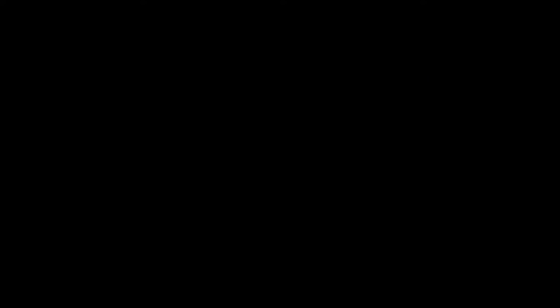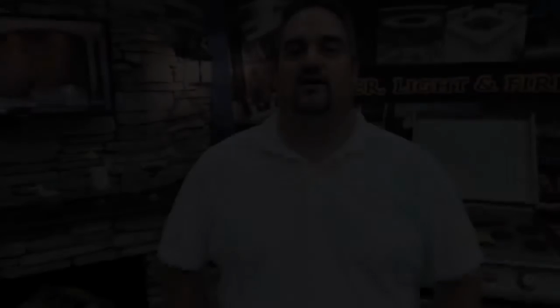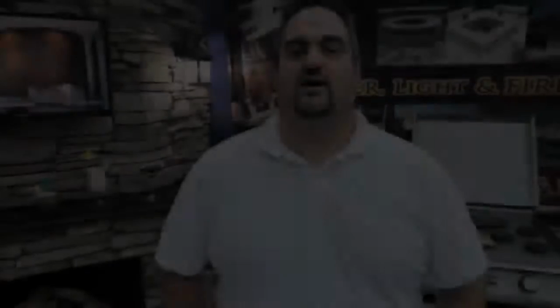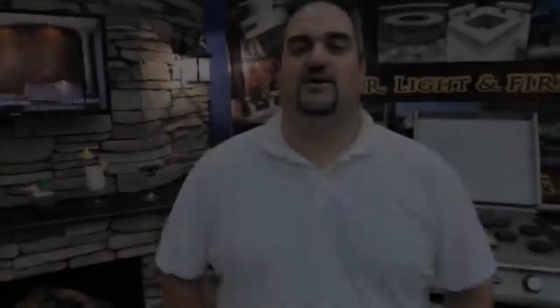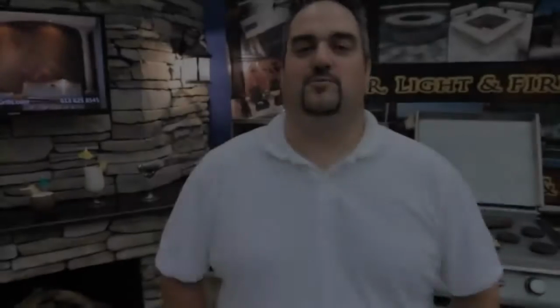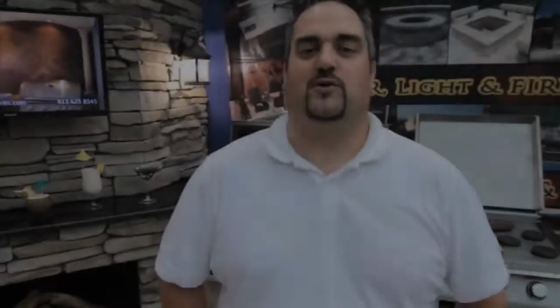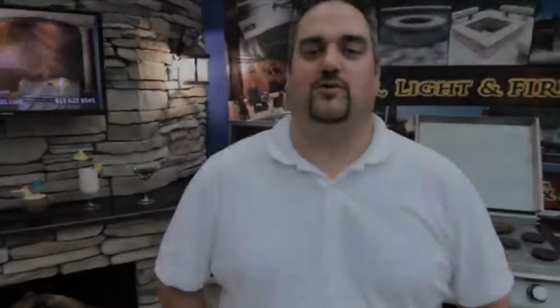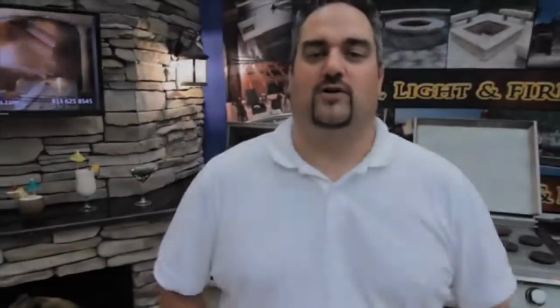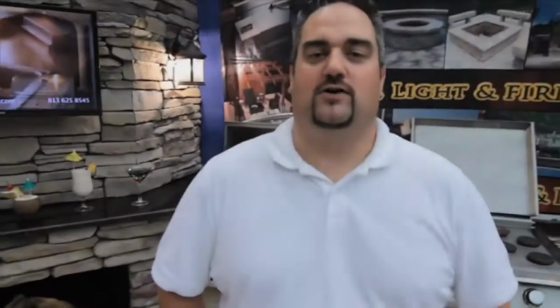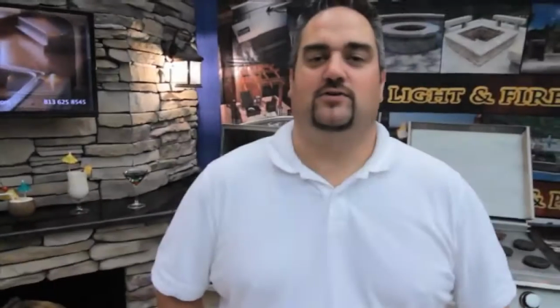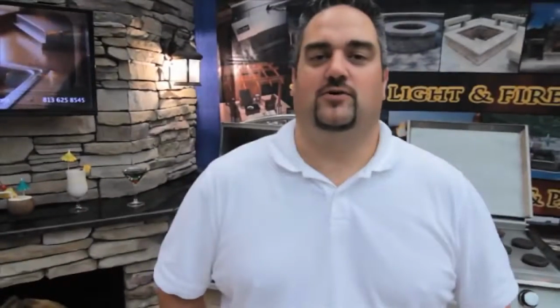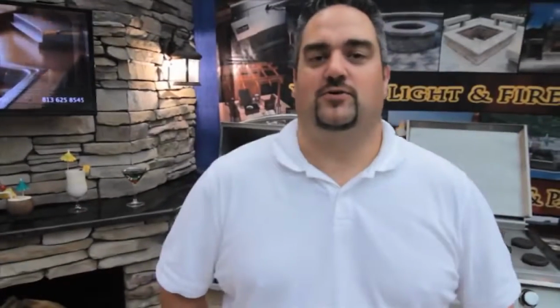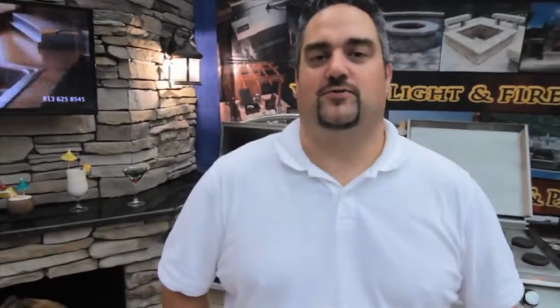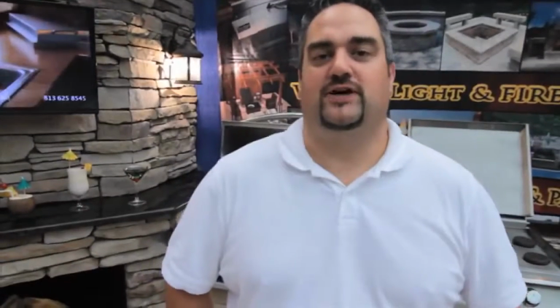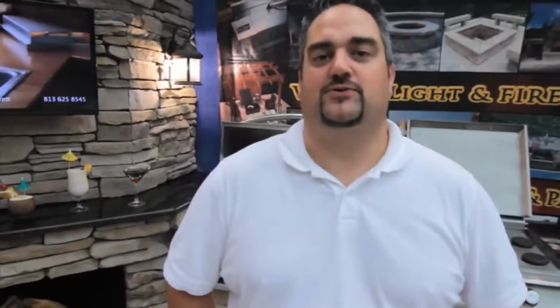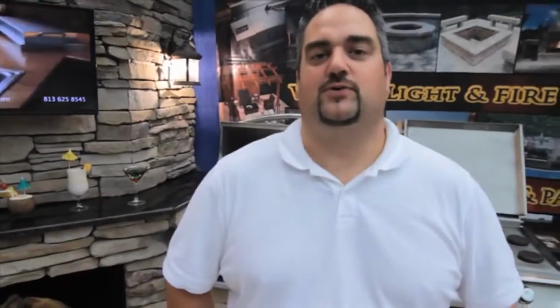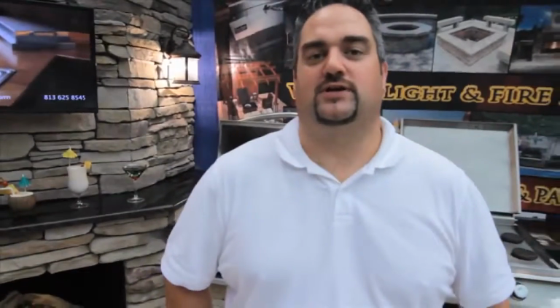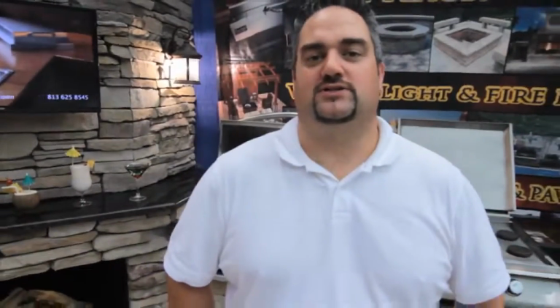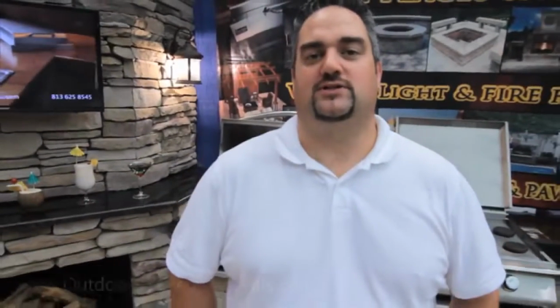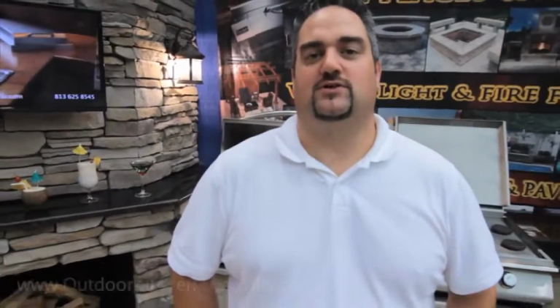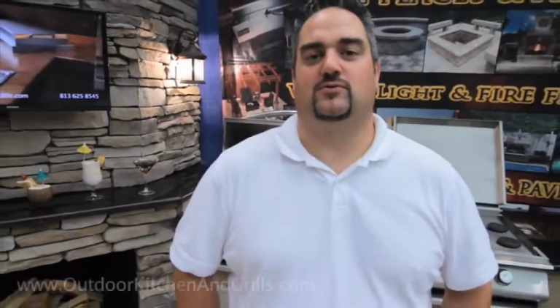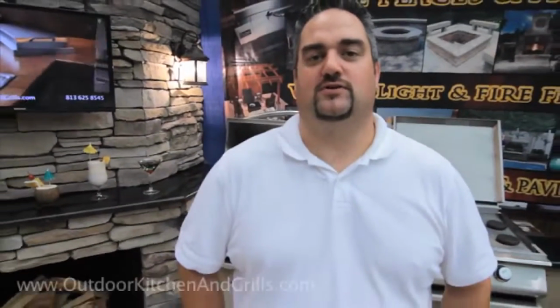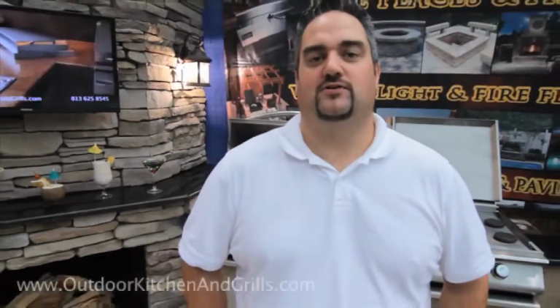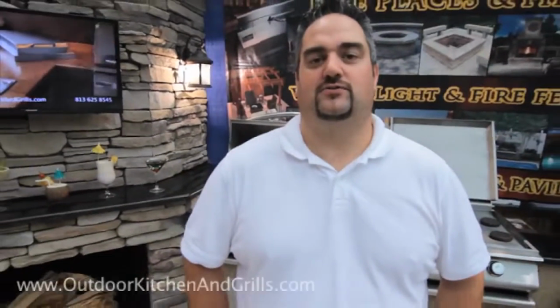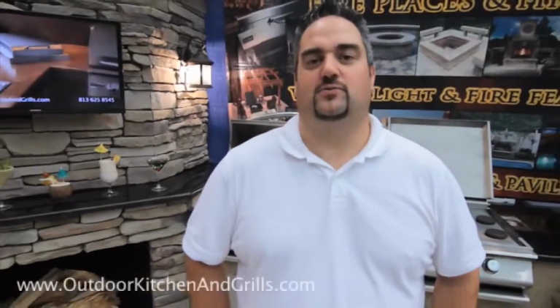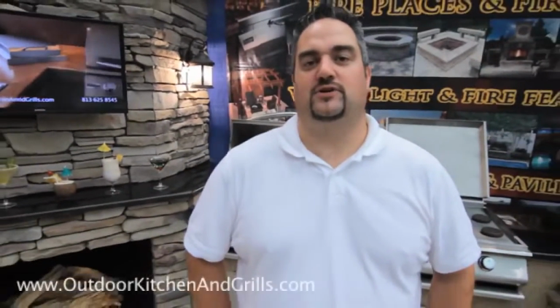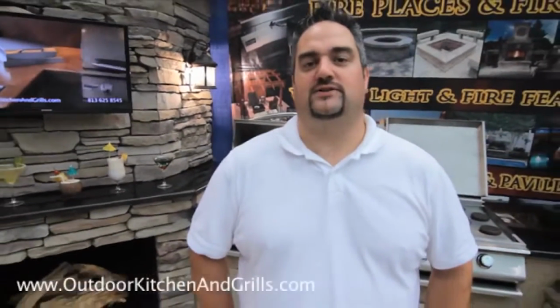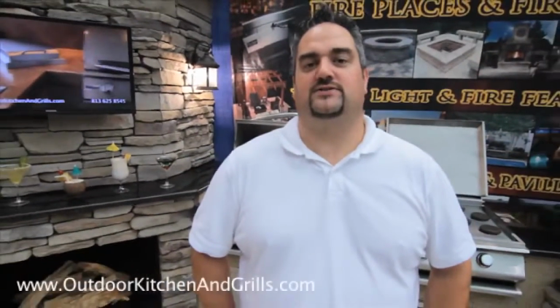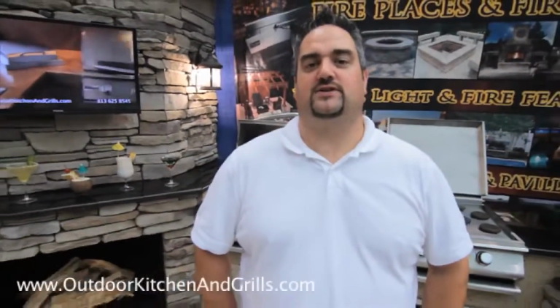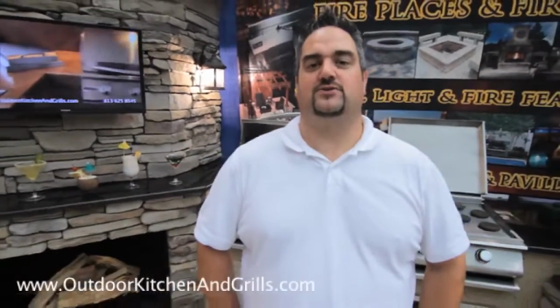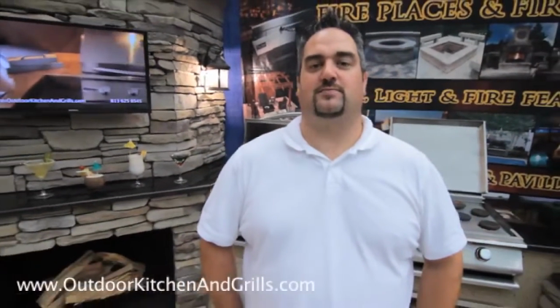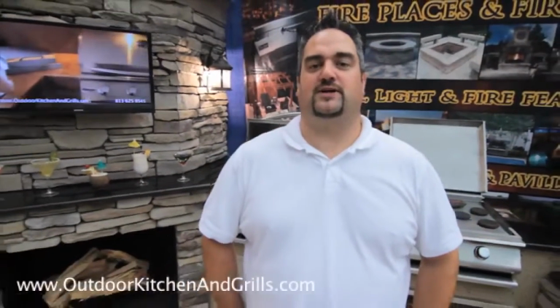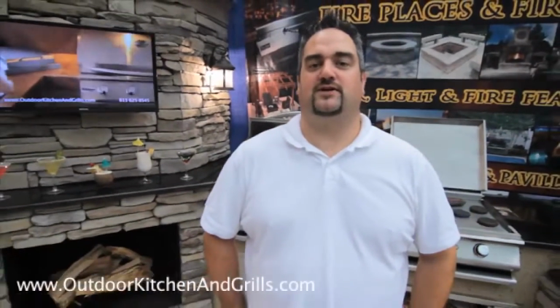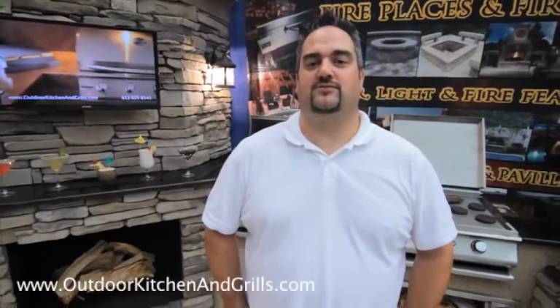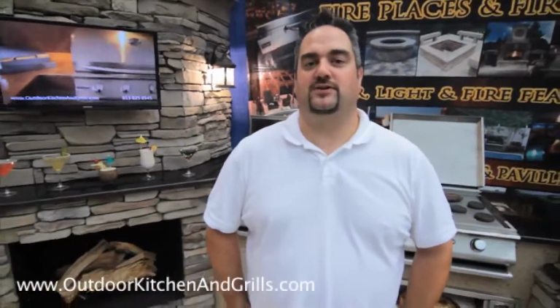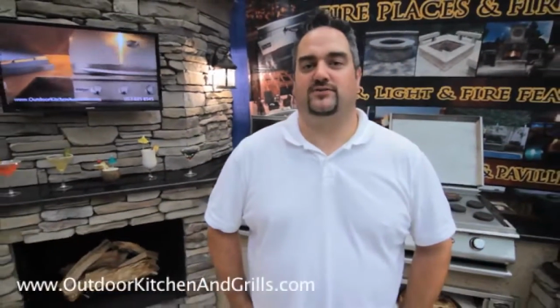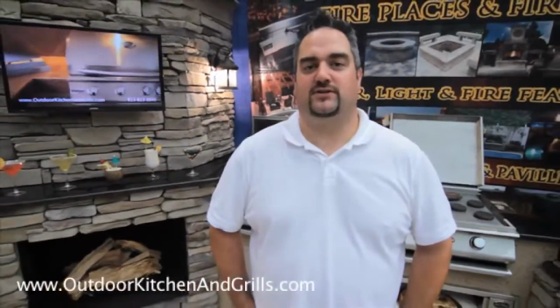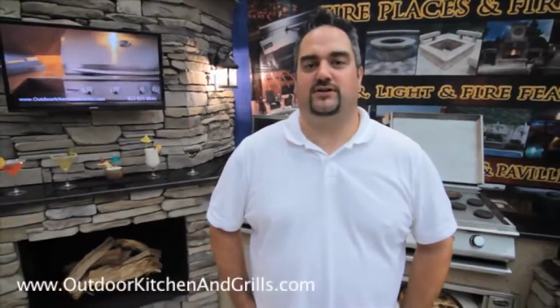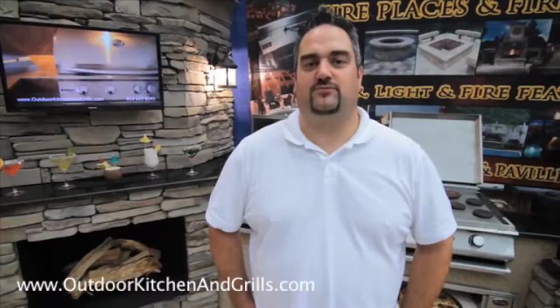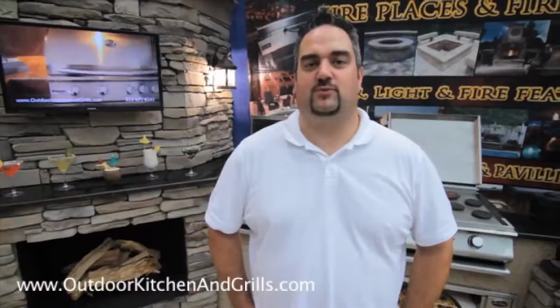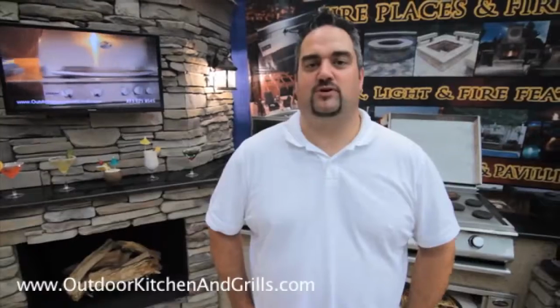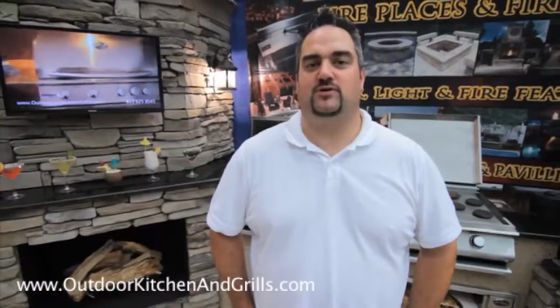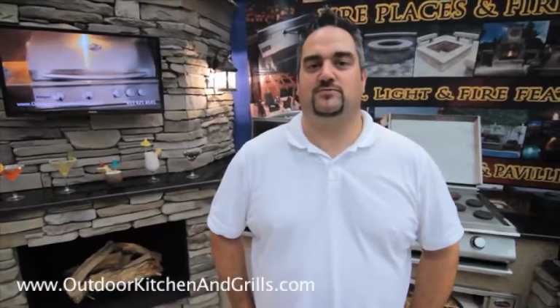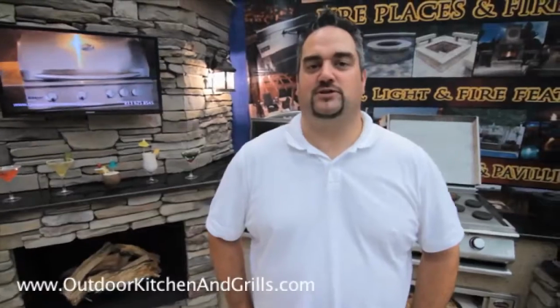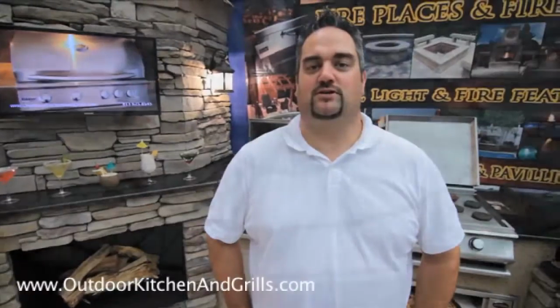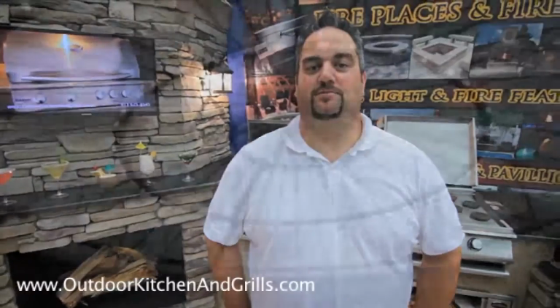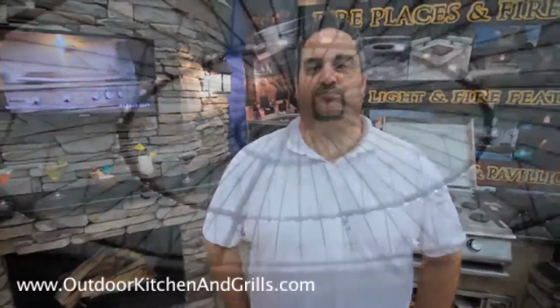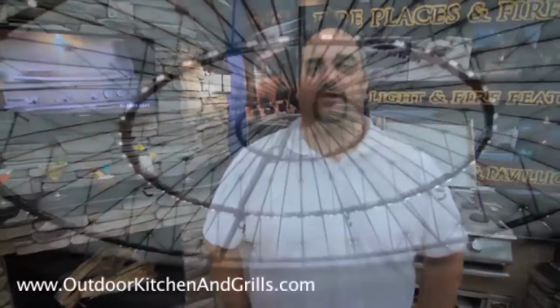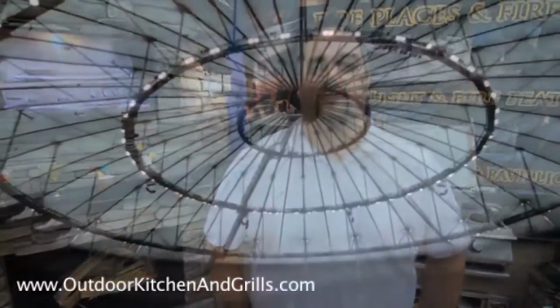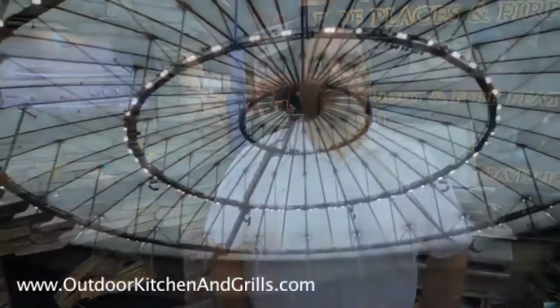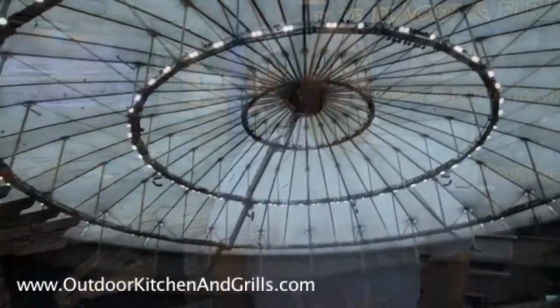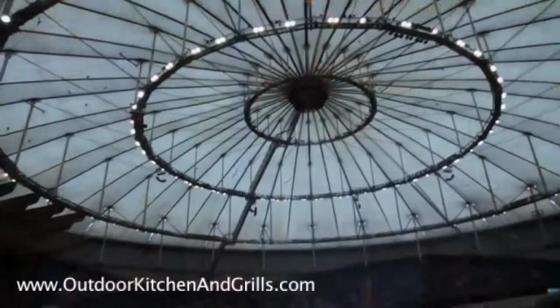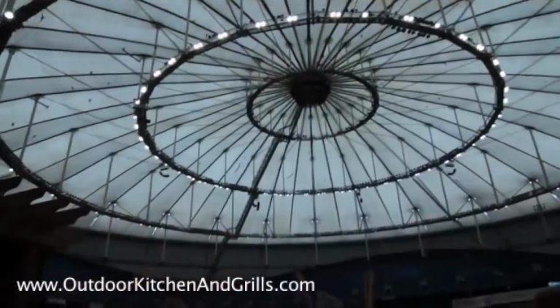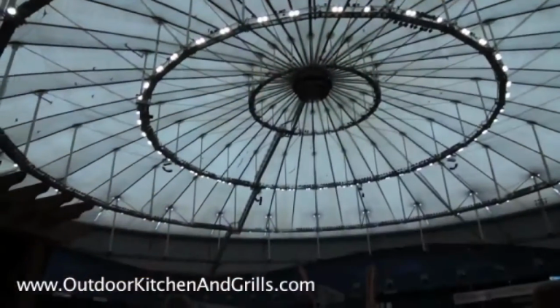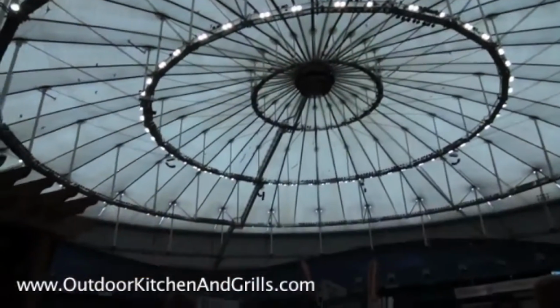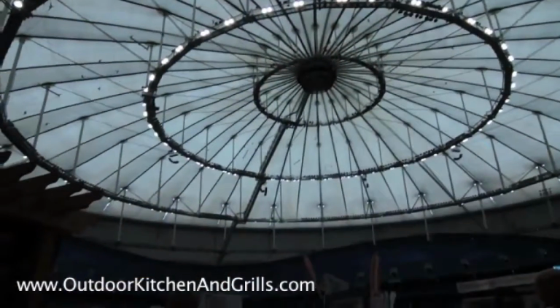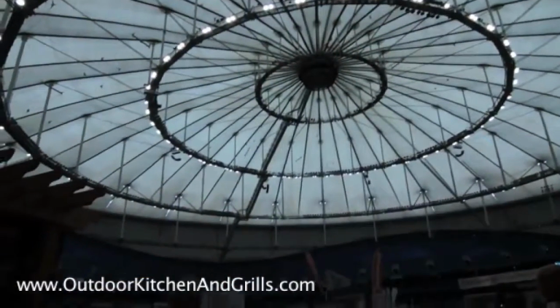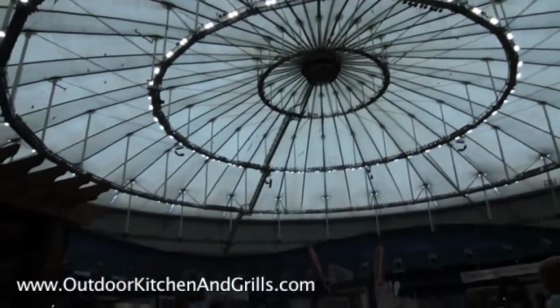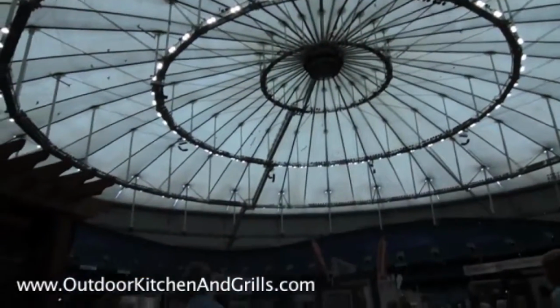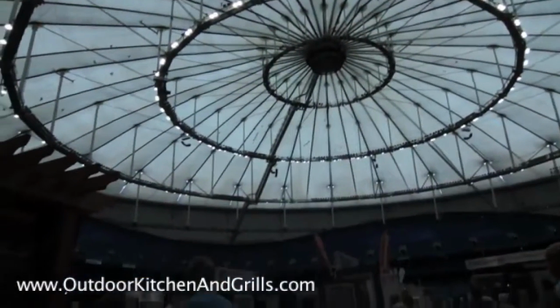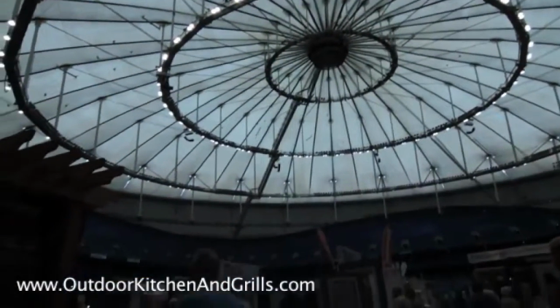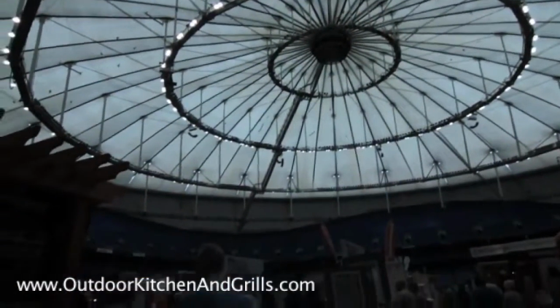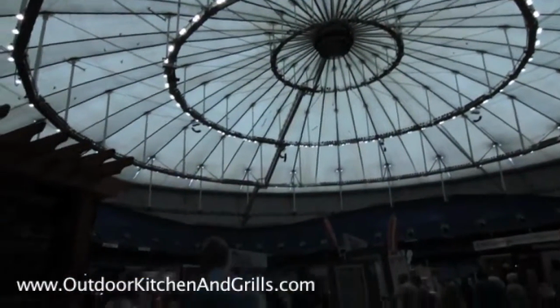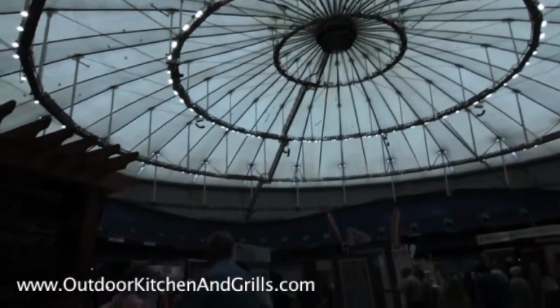Hi, I'm Craig Araujo, owner of Outdoor Kitchen and Grills. We're at Tropicana Field today for the home show. This is our latest display.